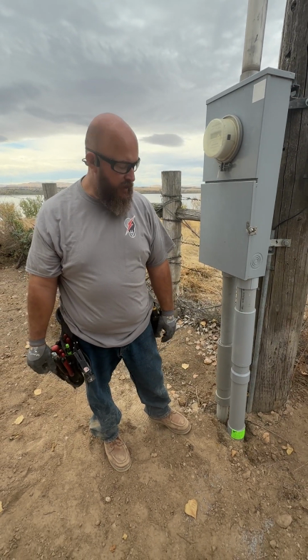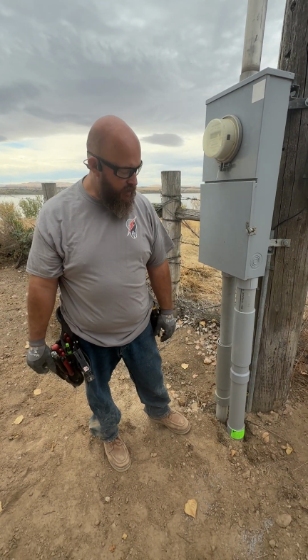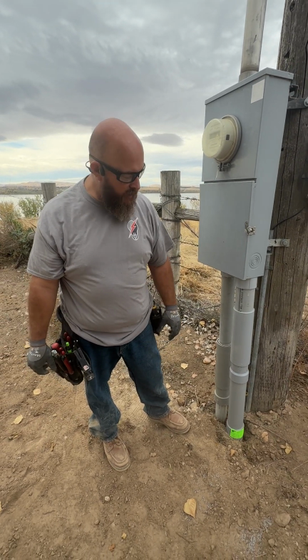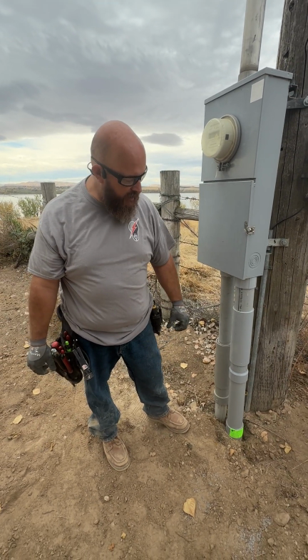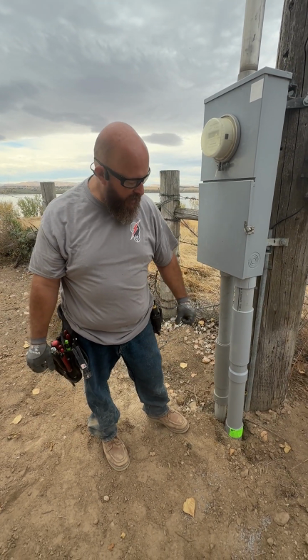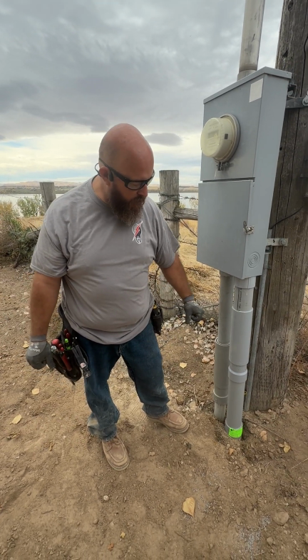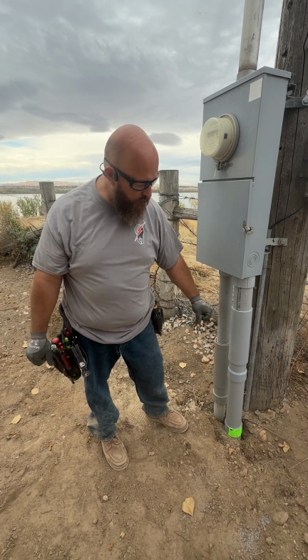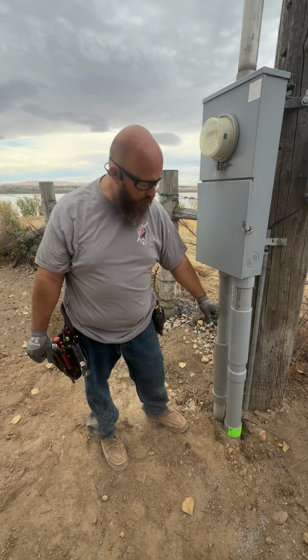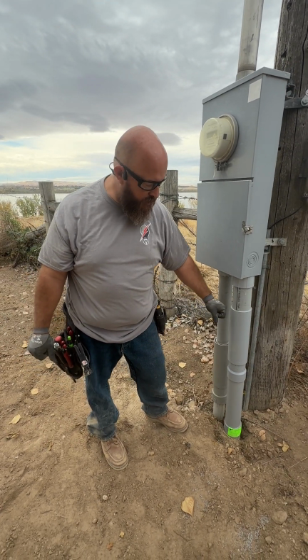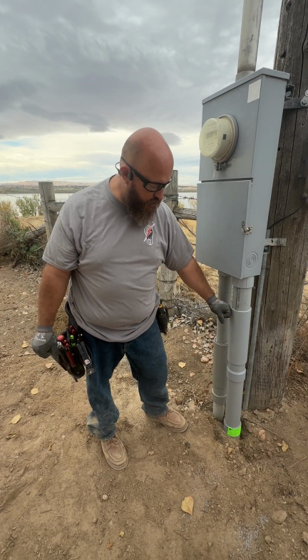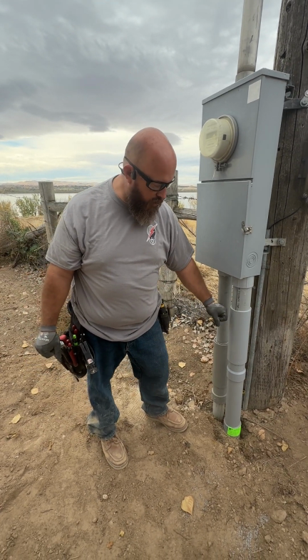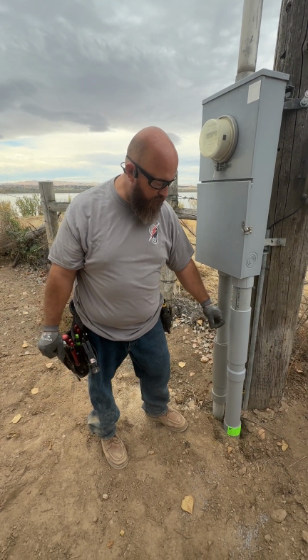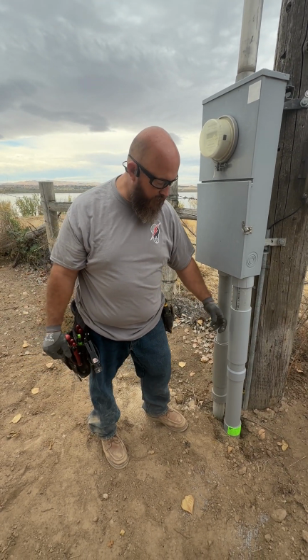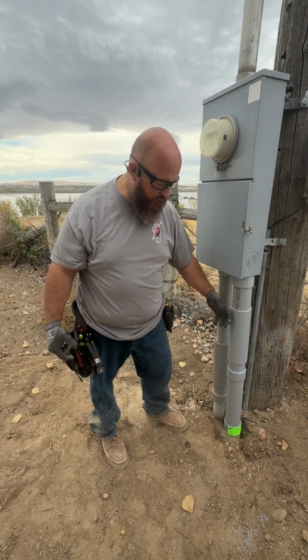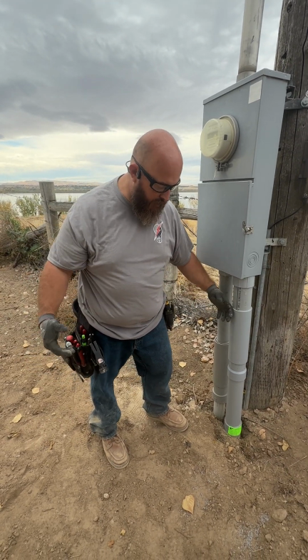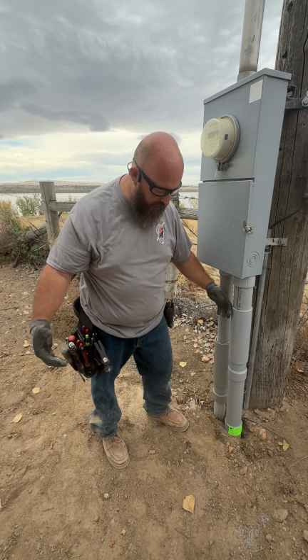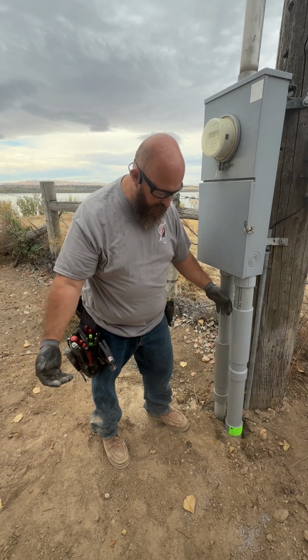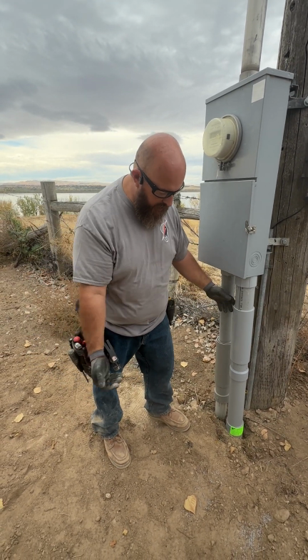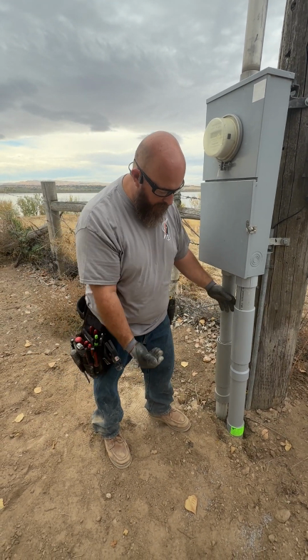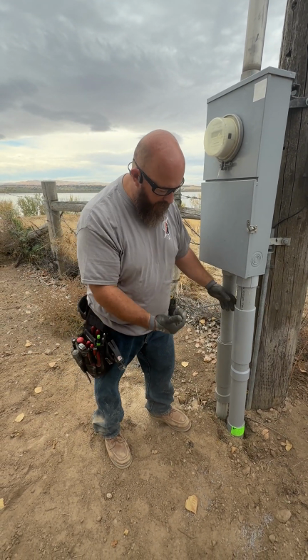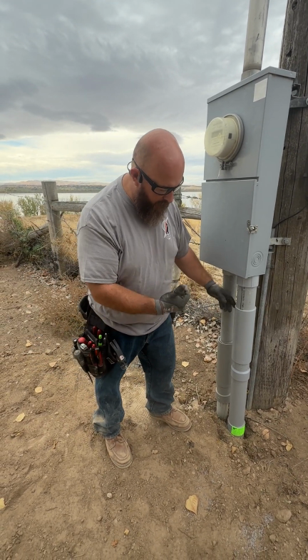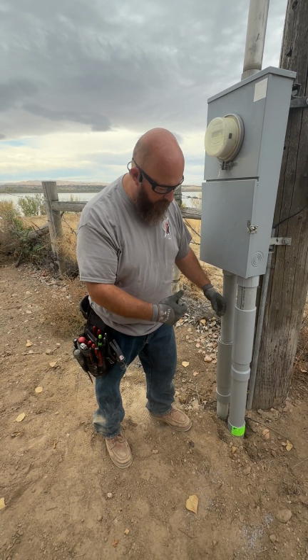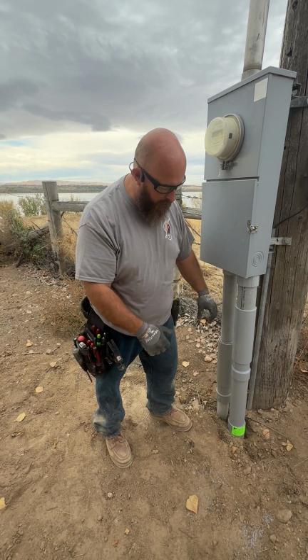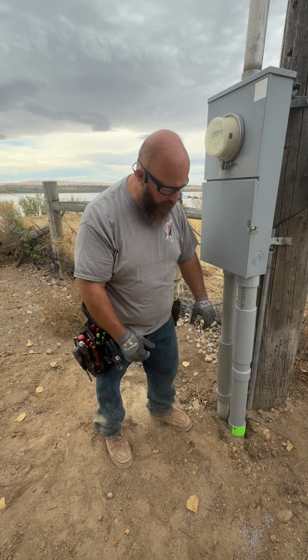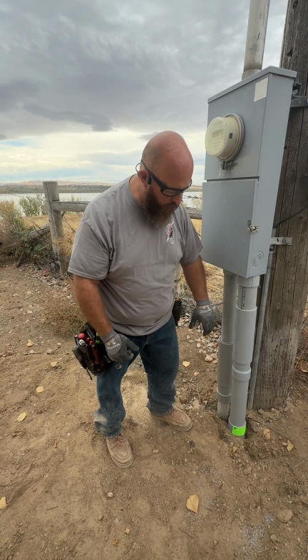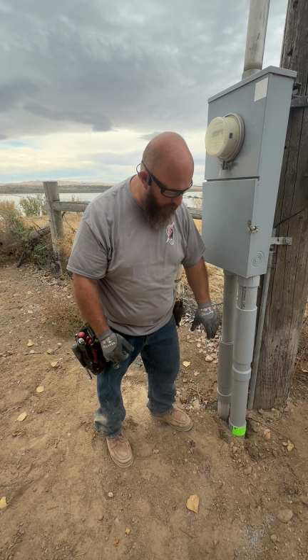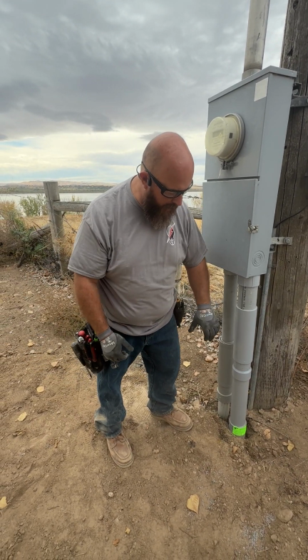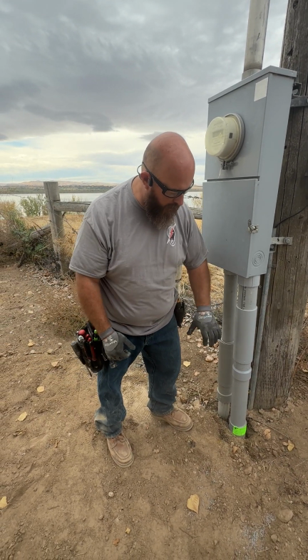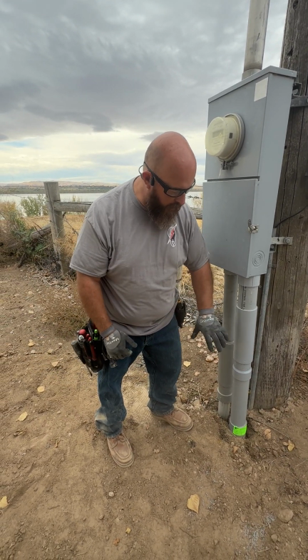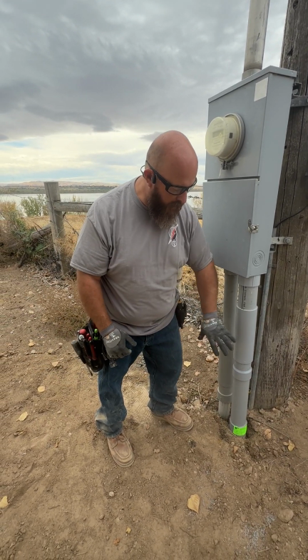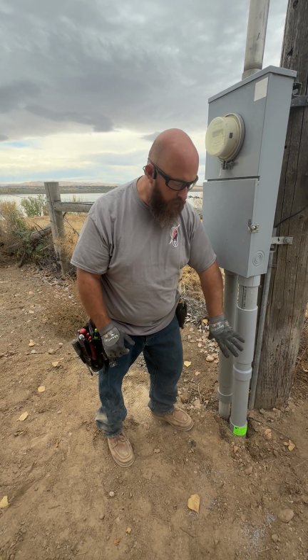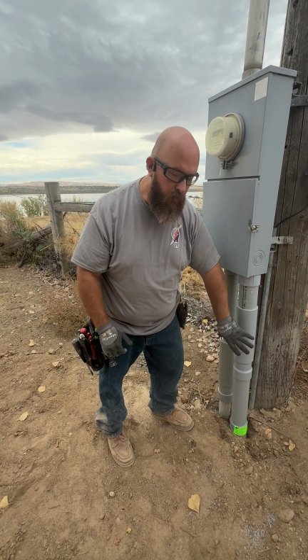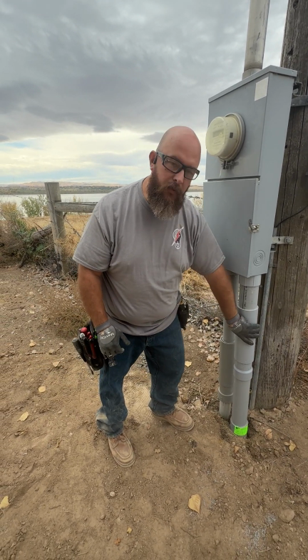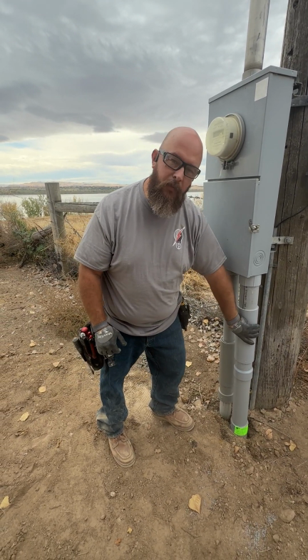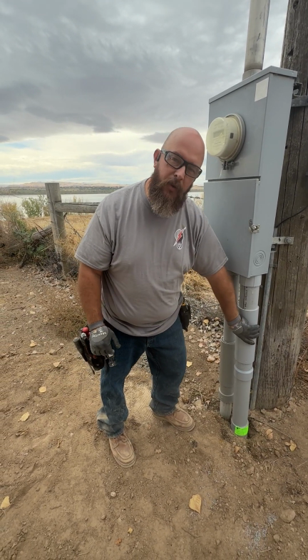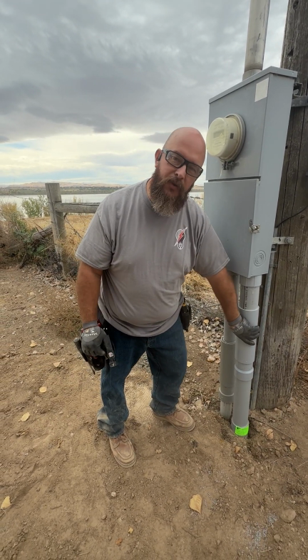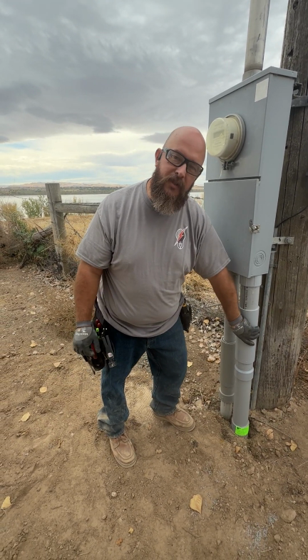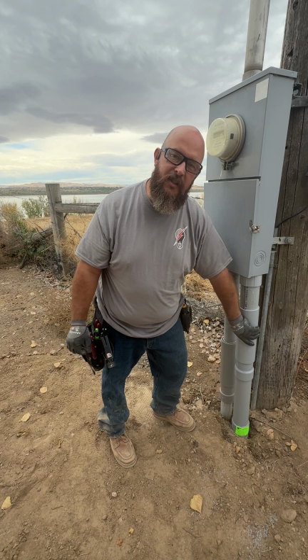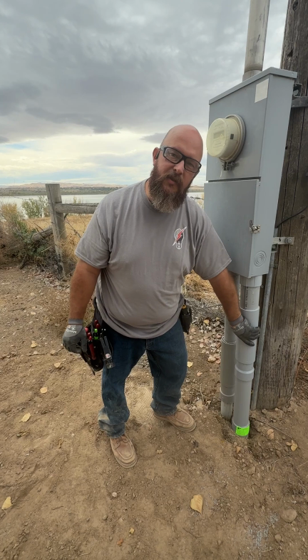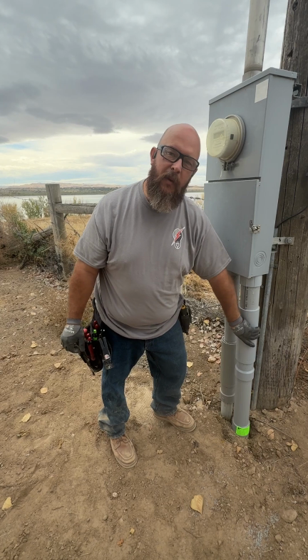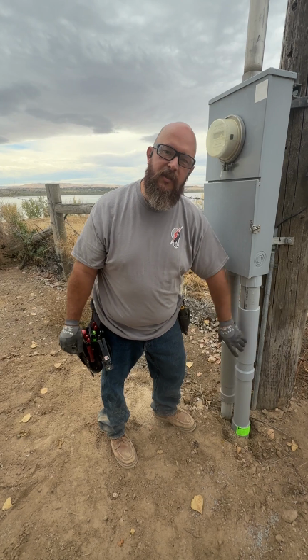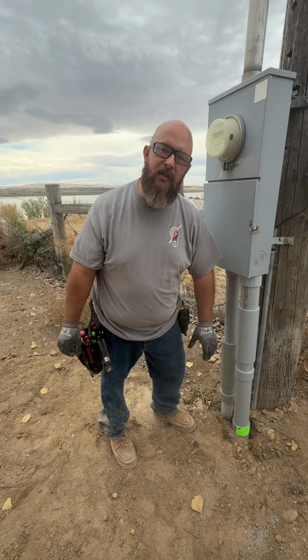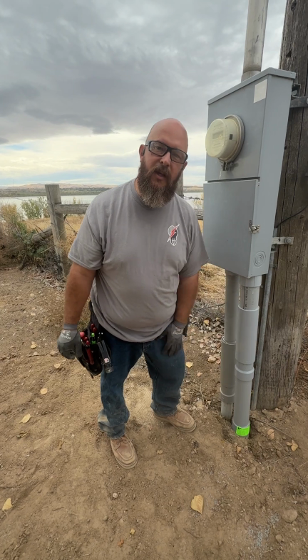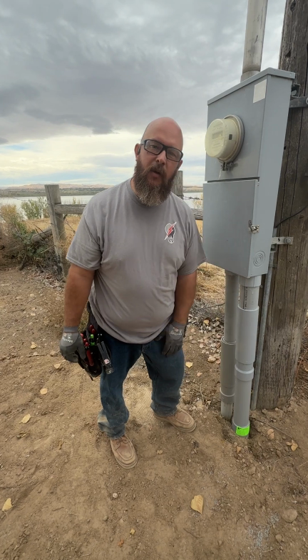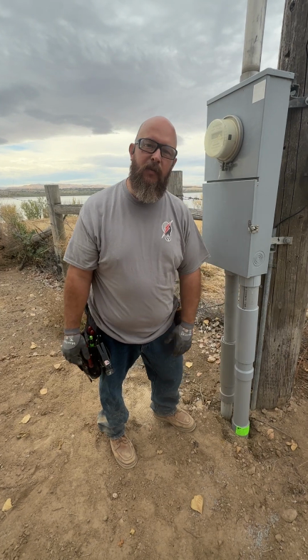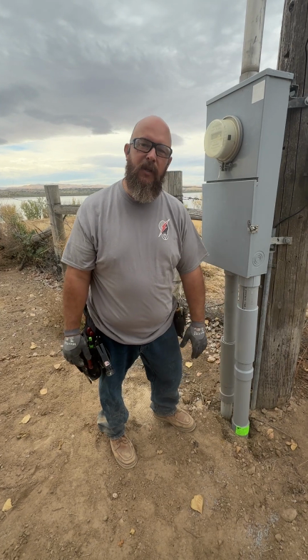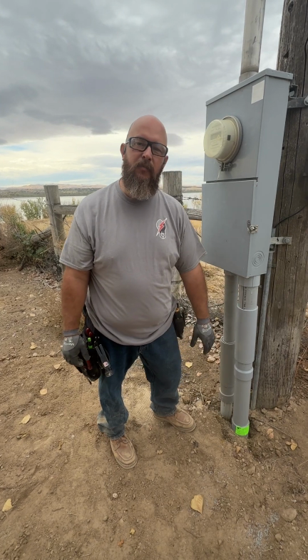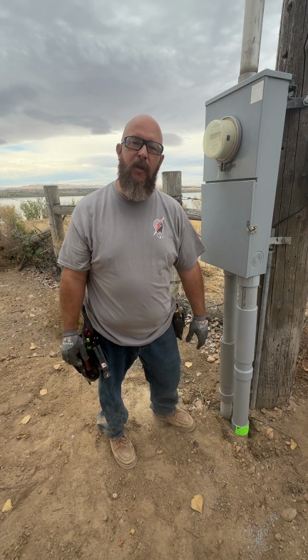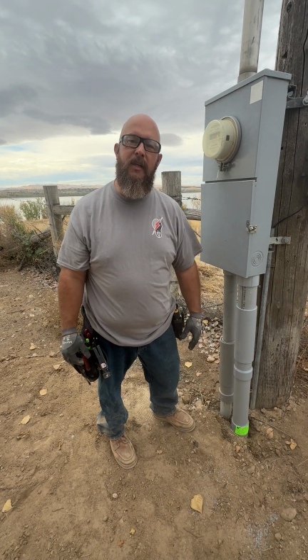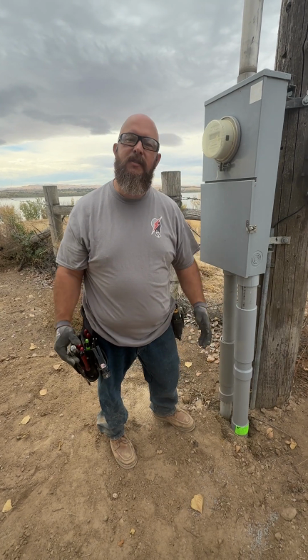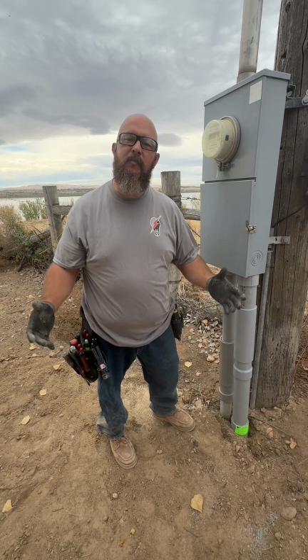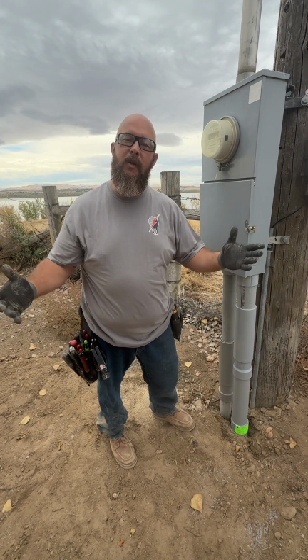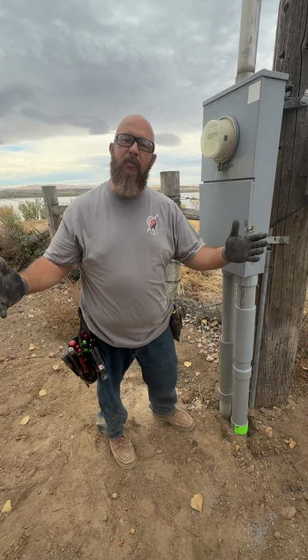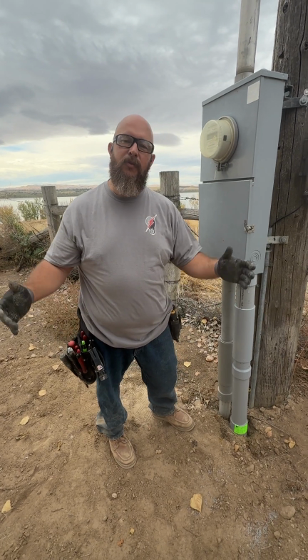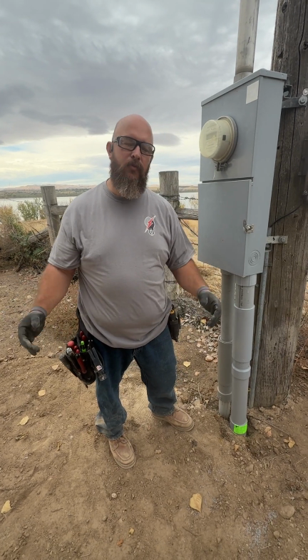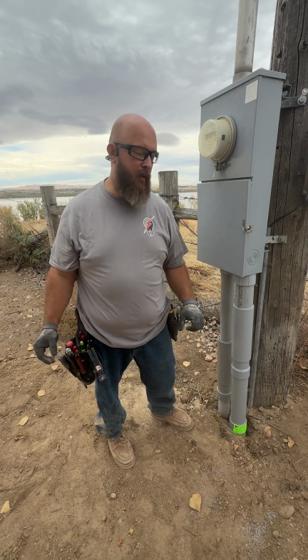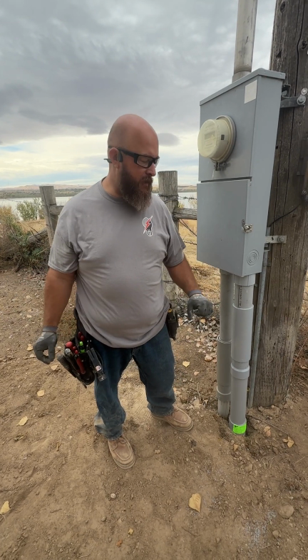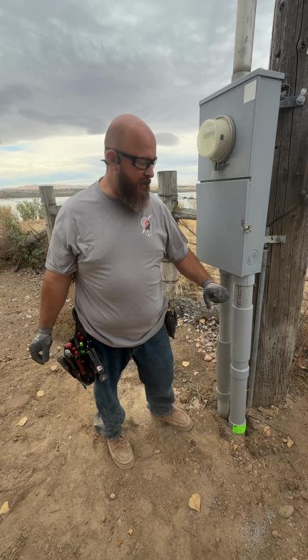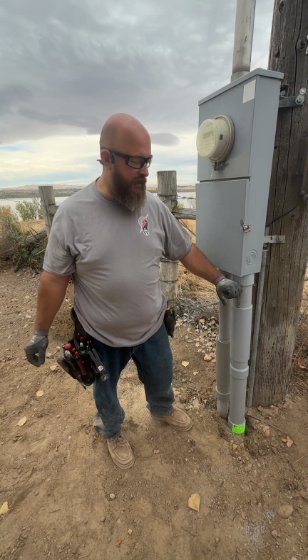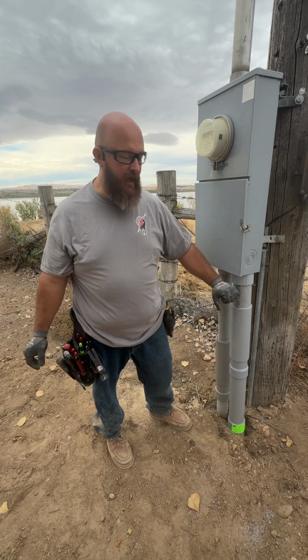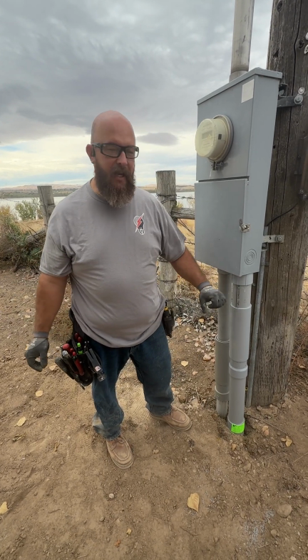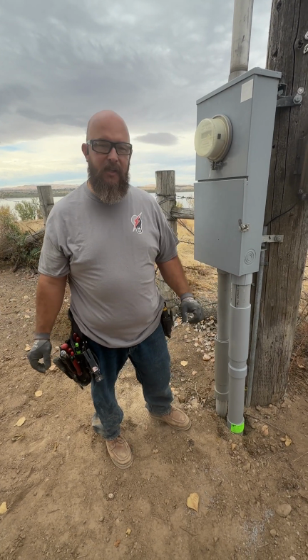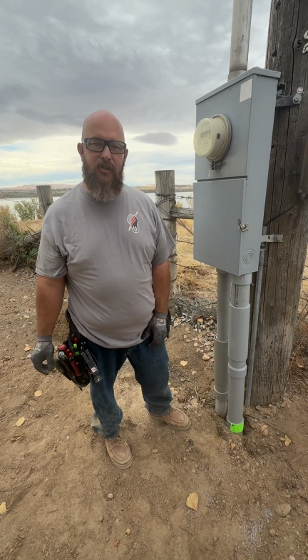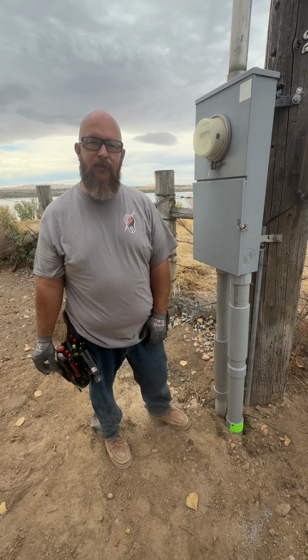So anytime we're doing a service or anything coming up from underground, we would put this expansion coupling in place to be able to remedy that issue.